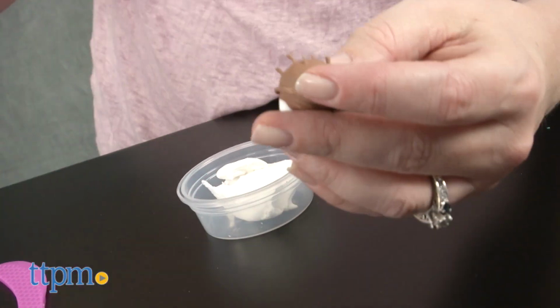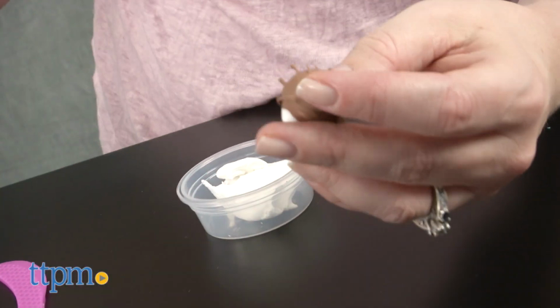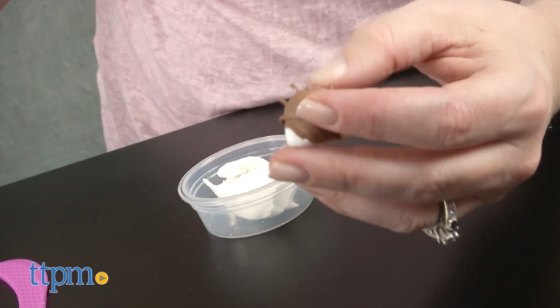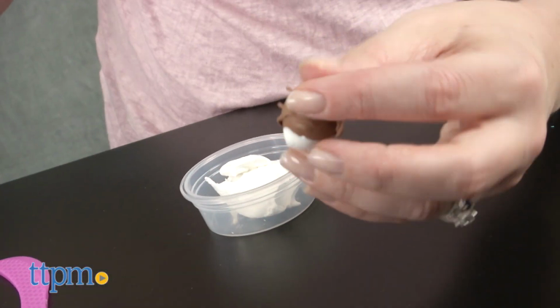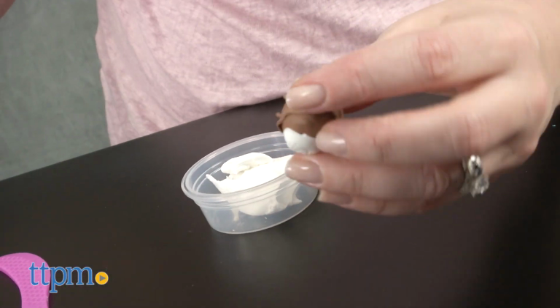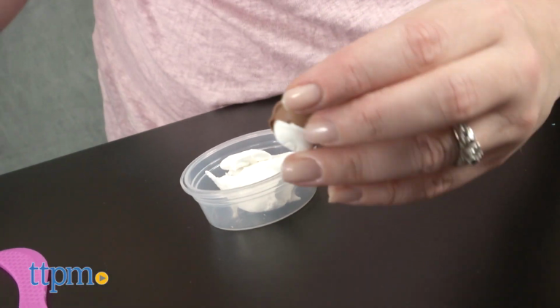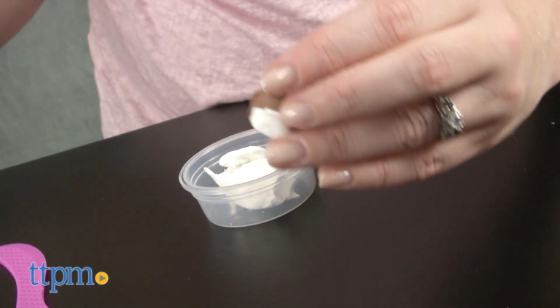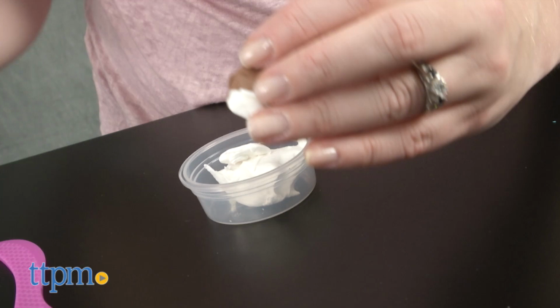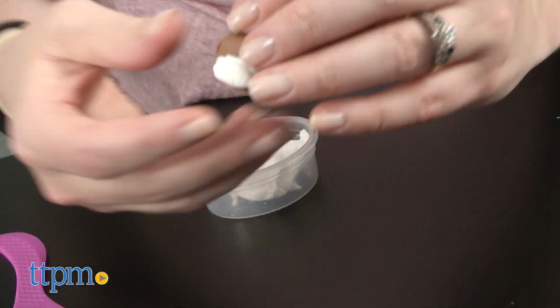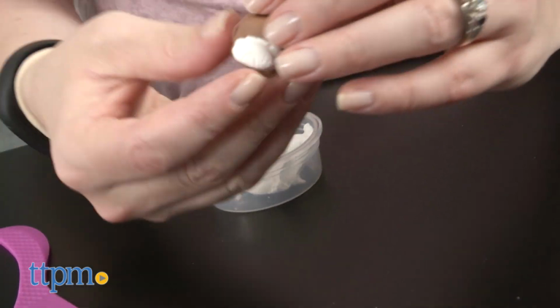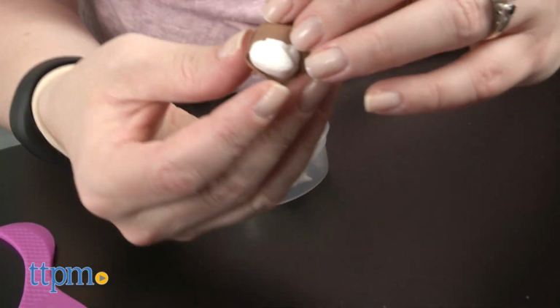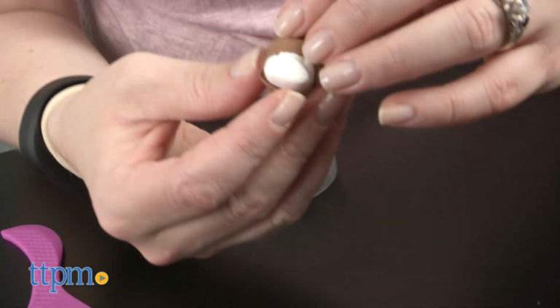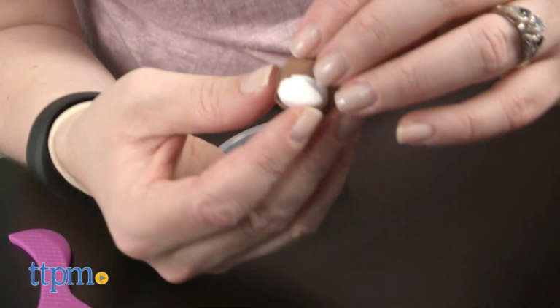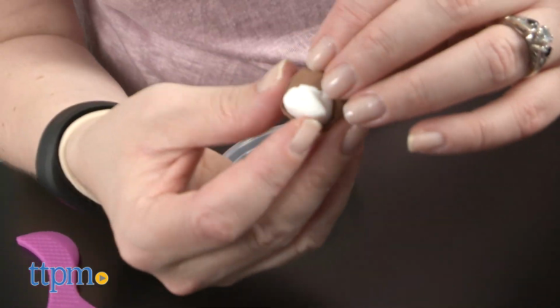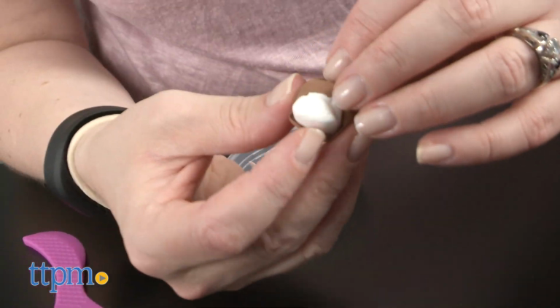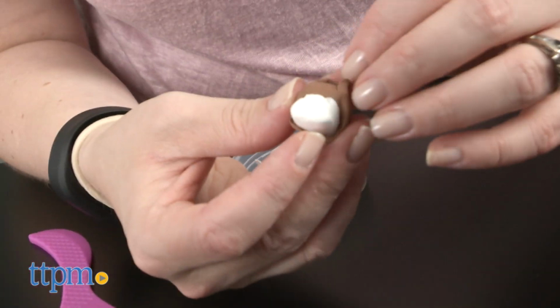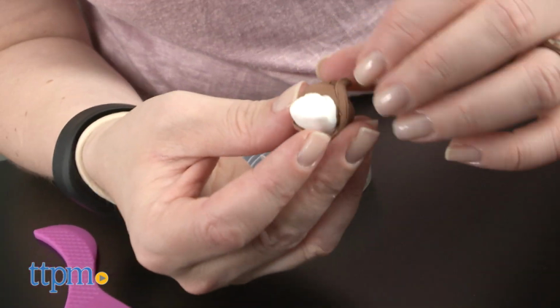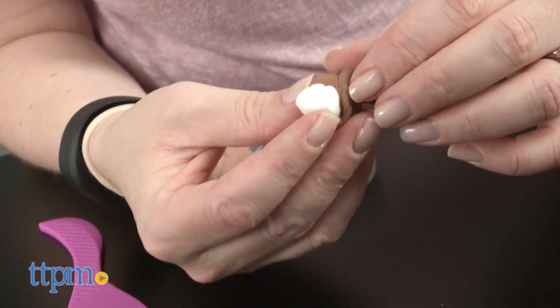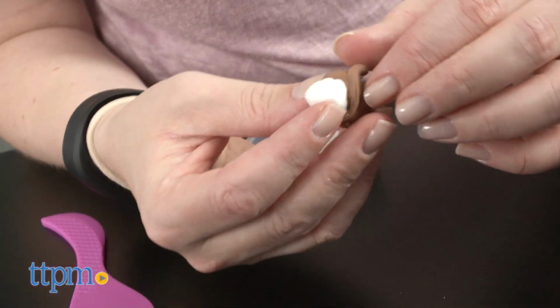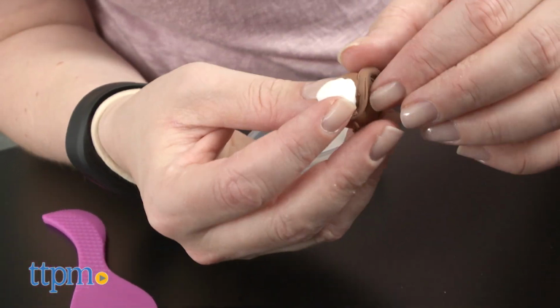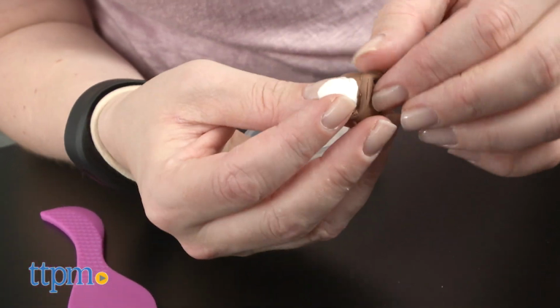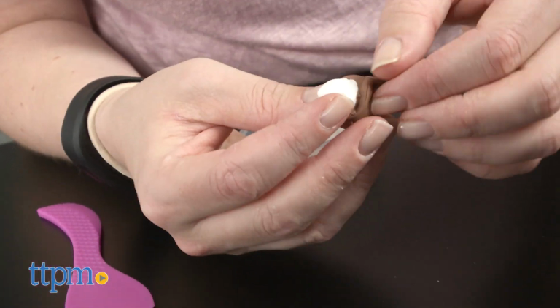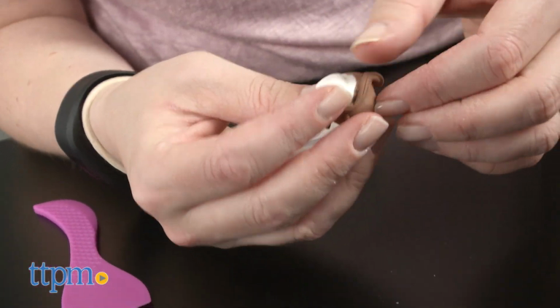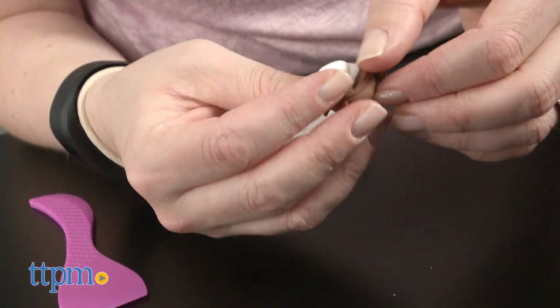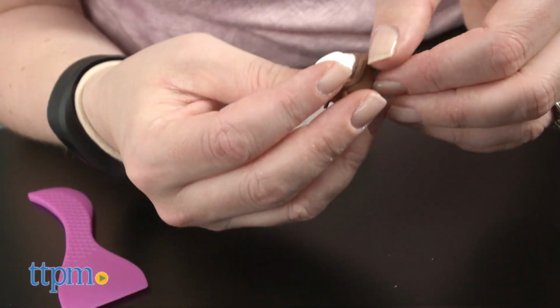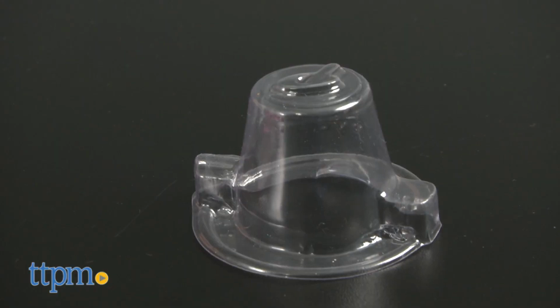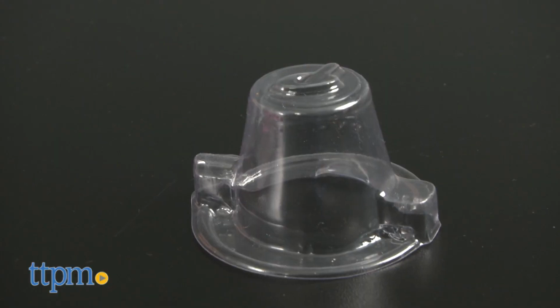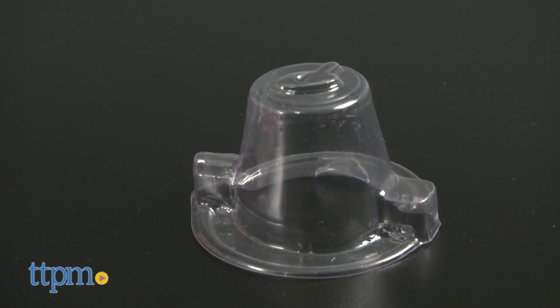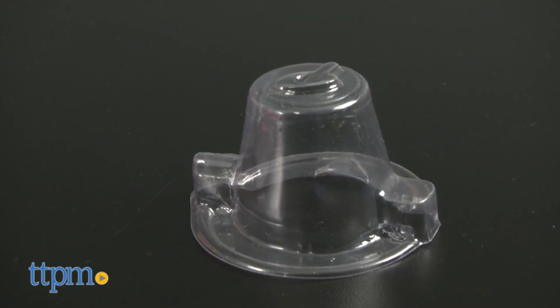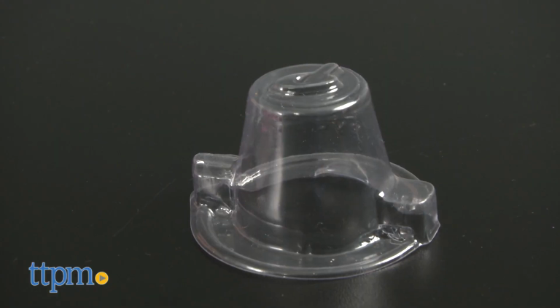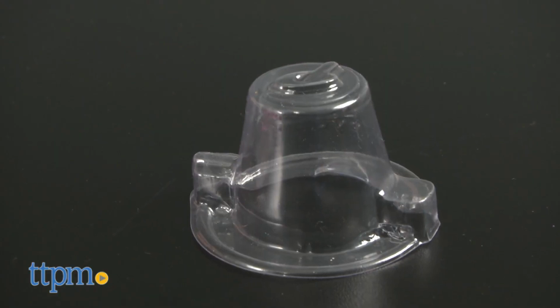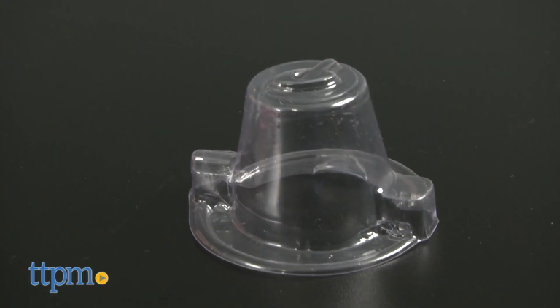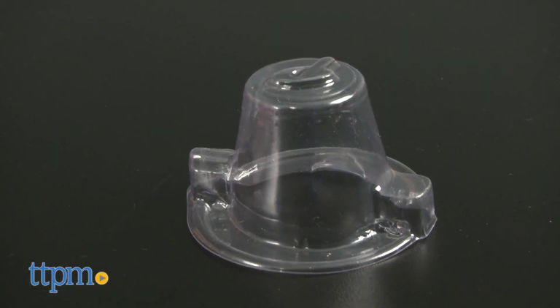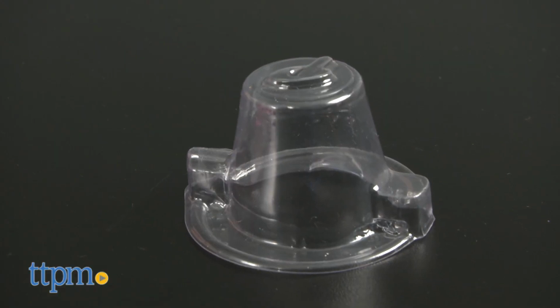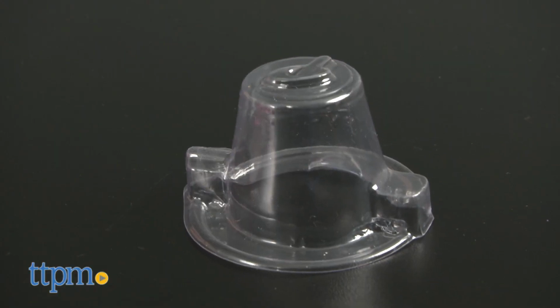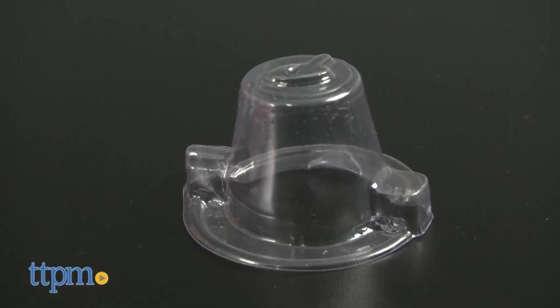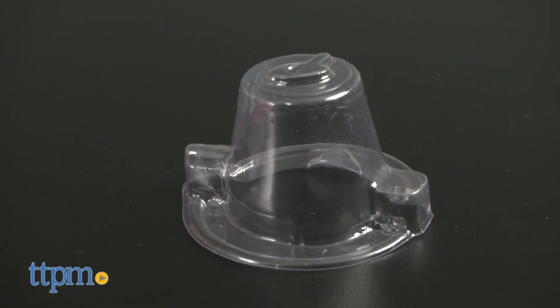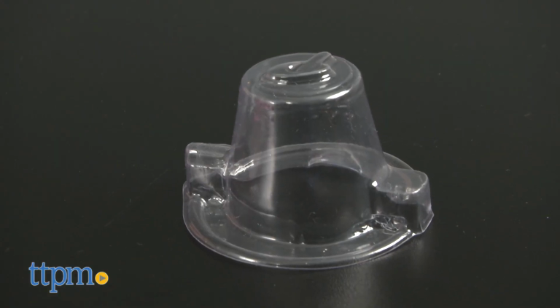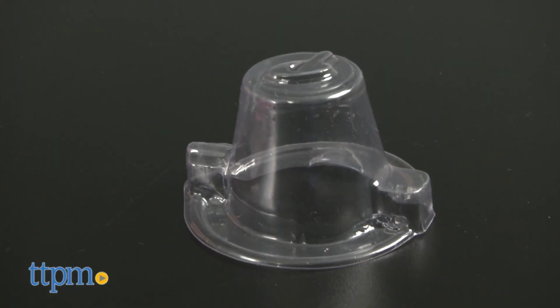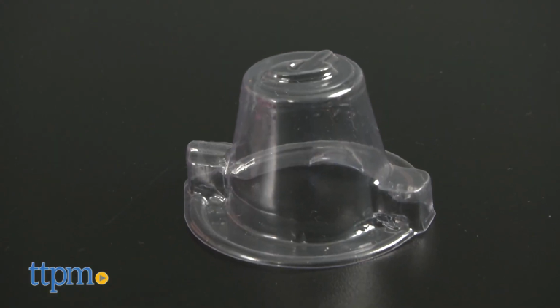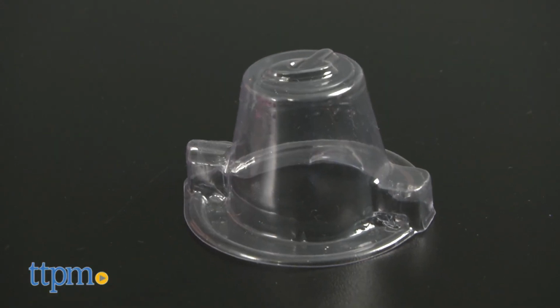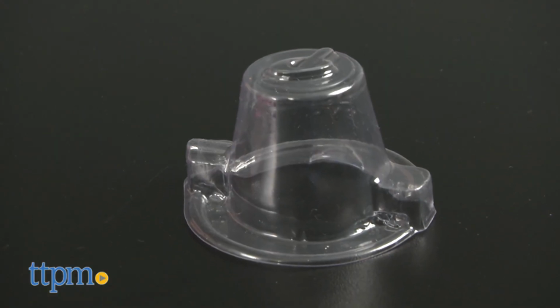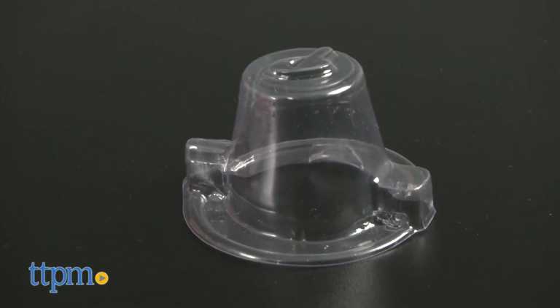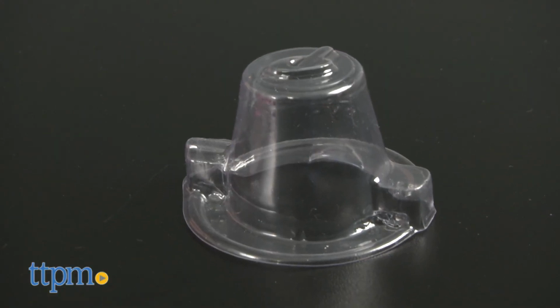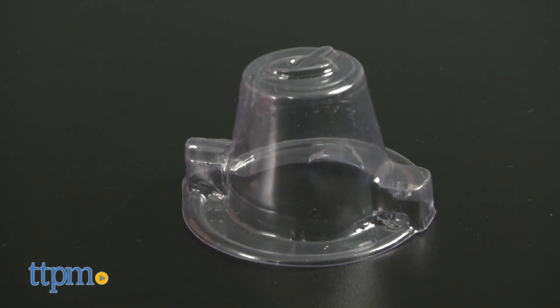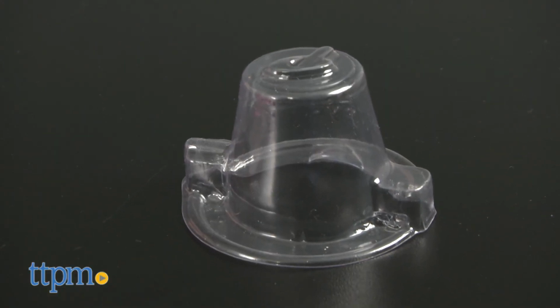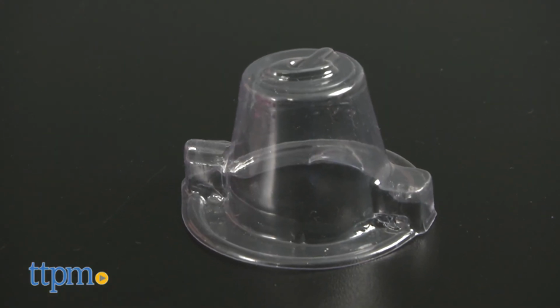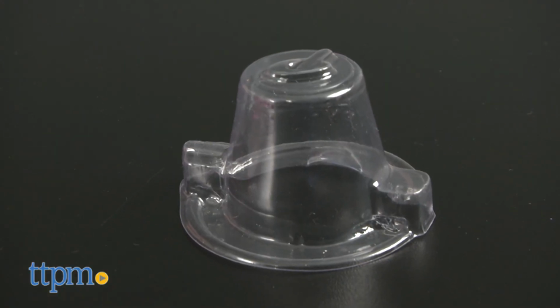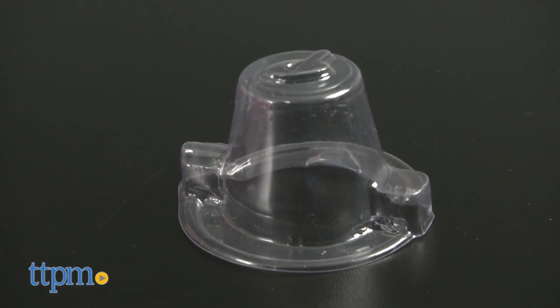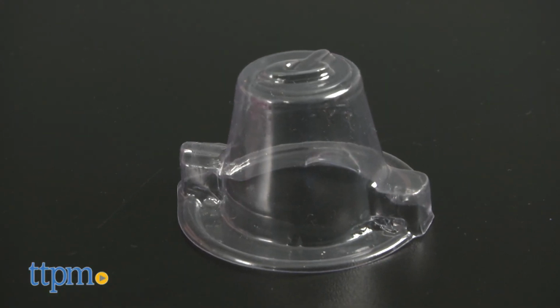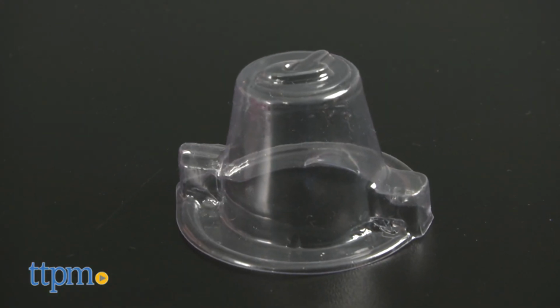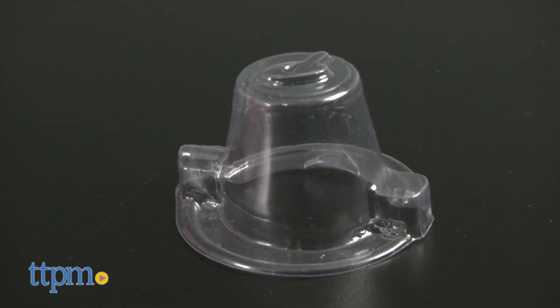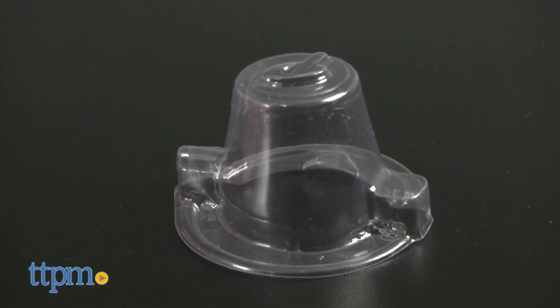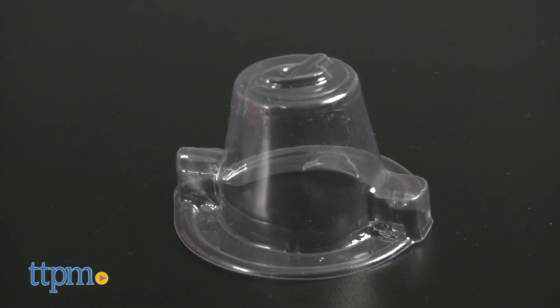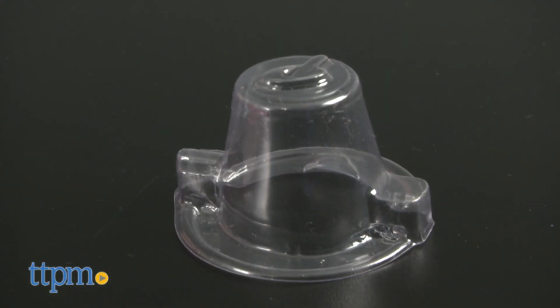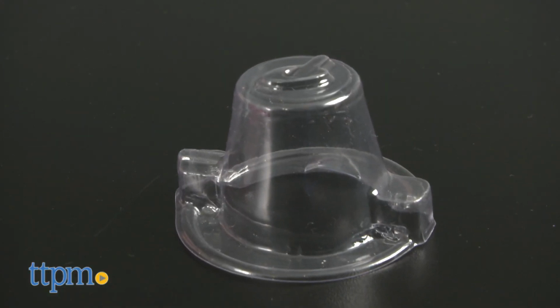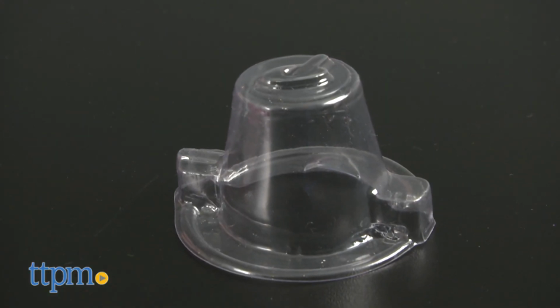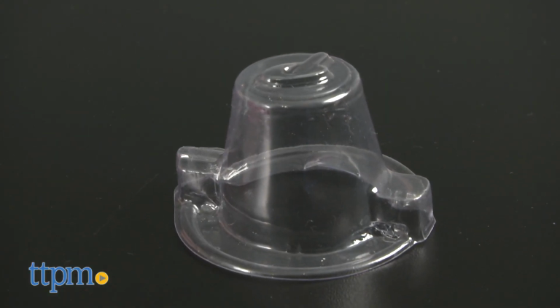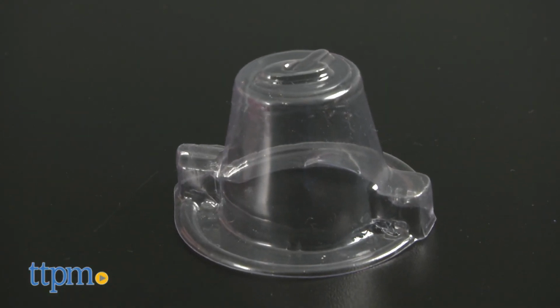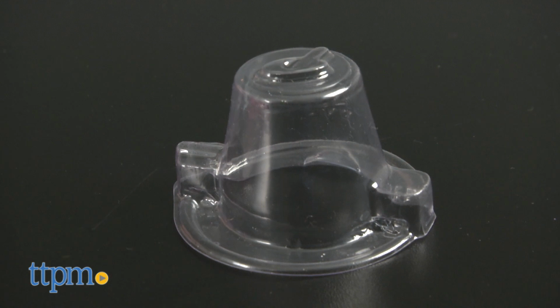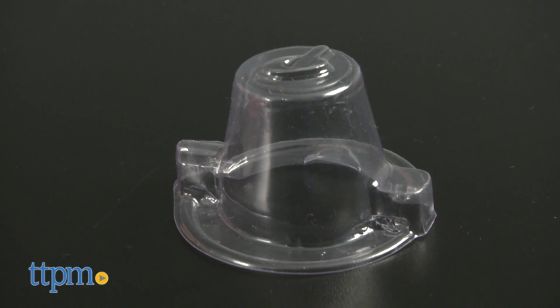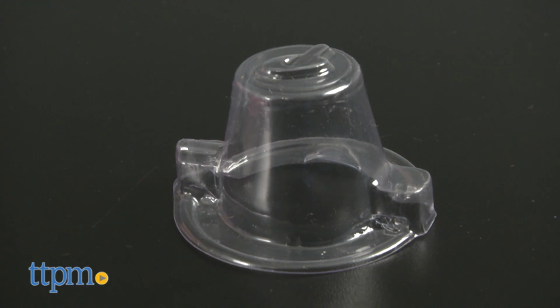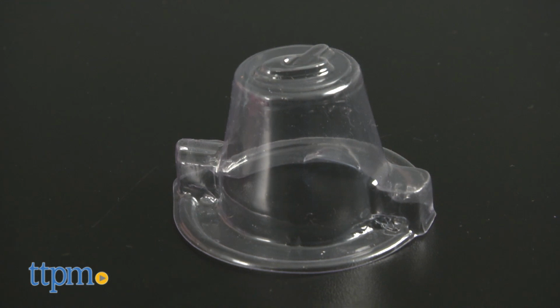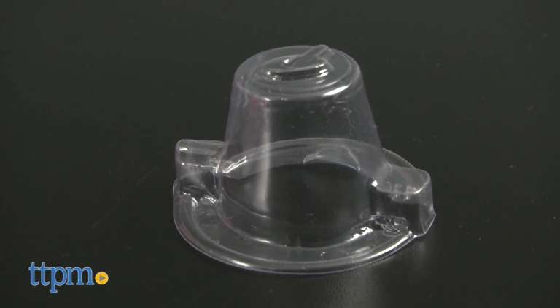Also, there's a plastic piece that looks like part of the package, but don't throw it away, because you will need it for the detail molds.